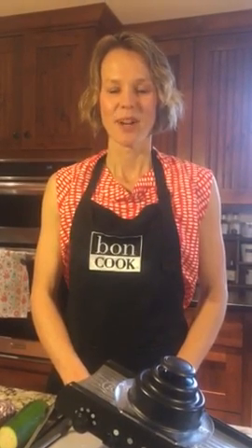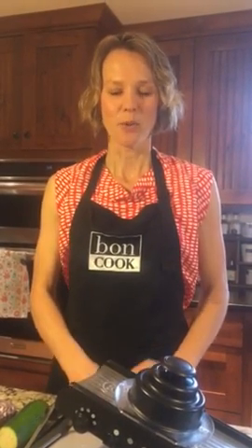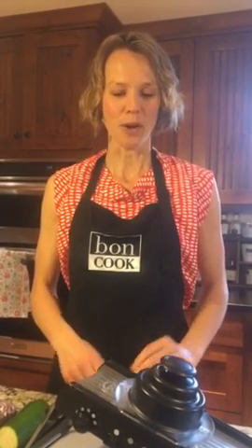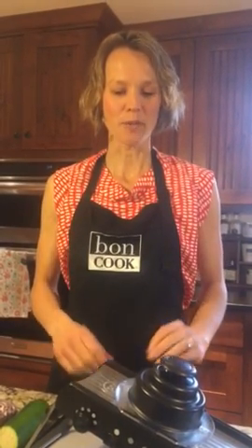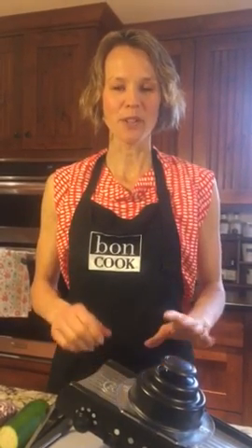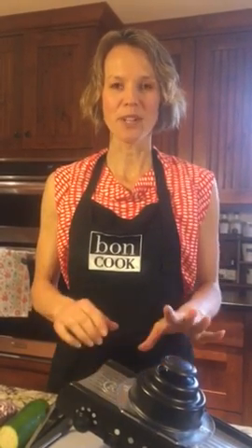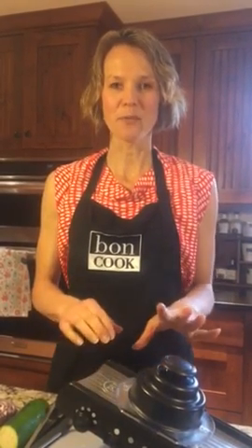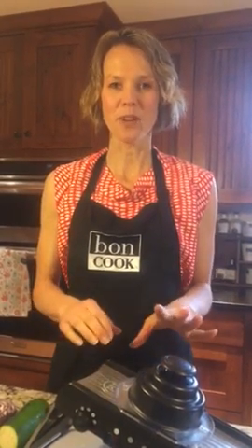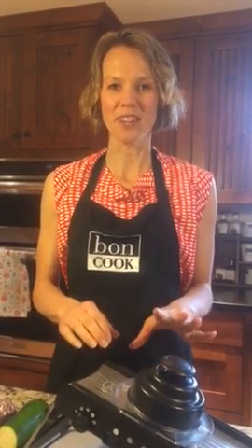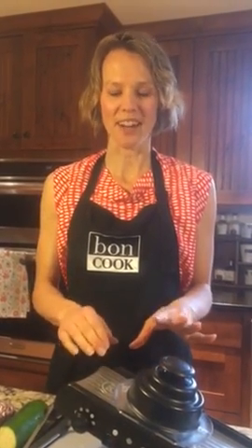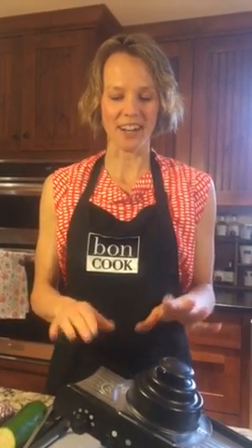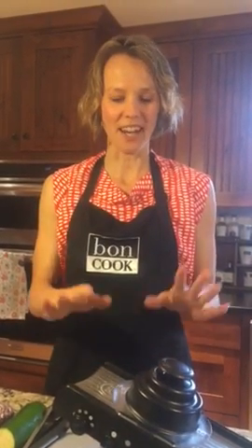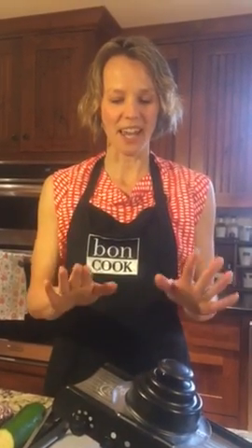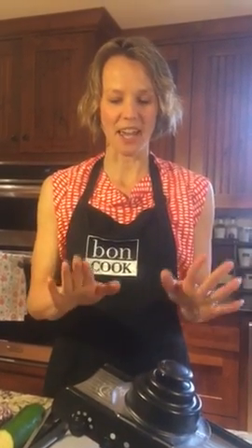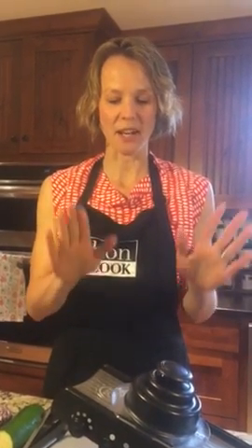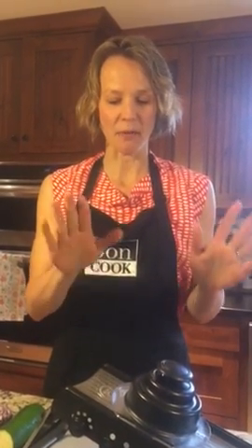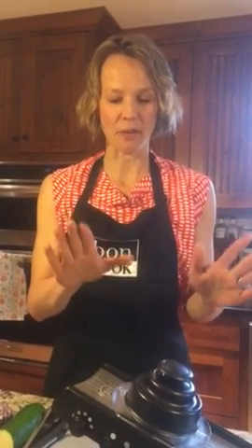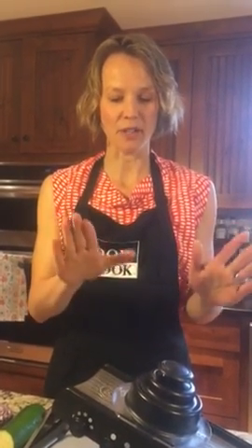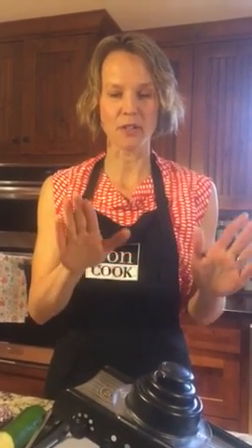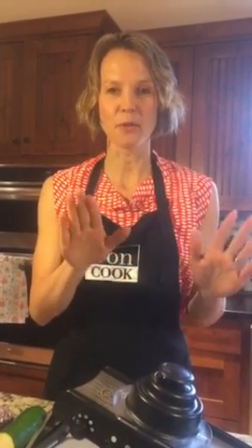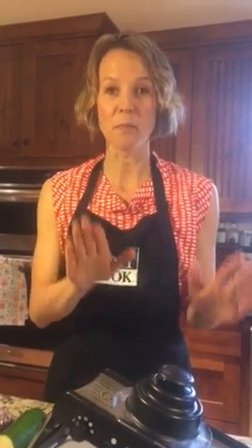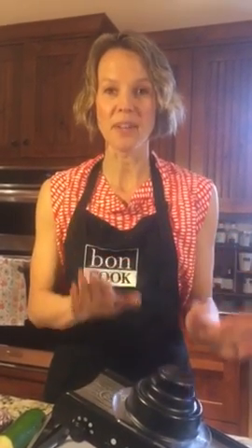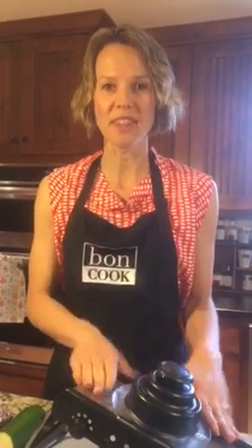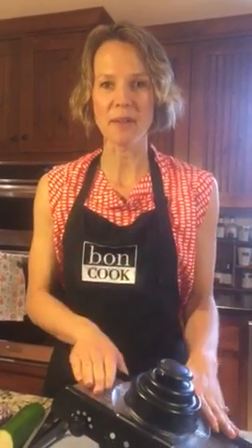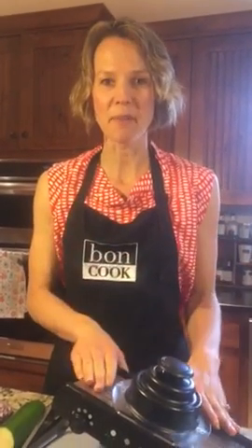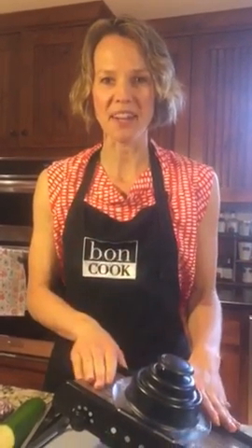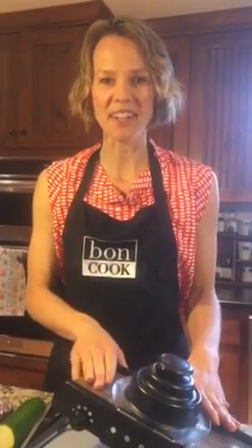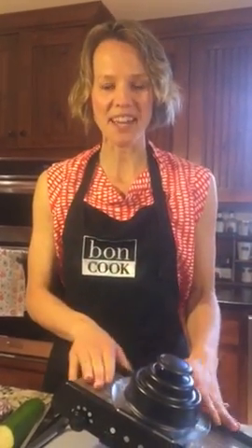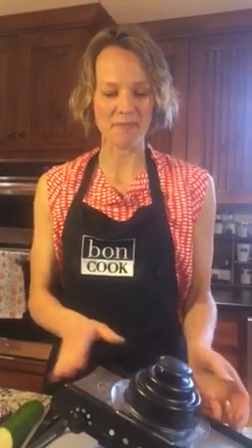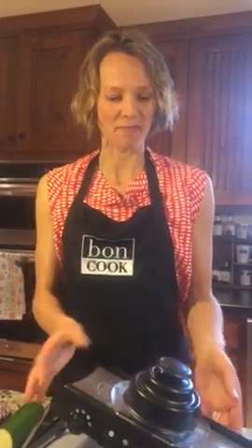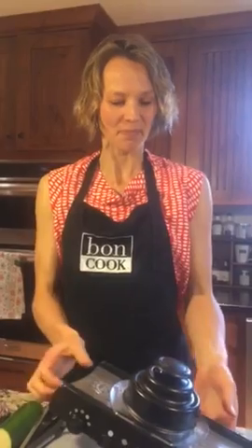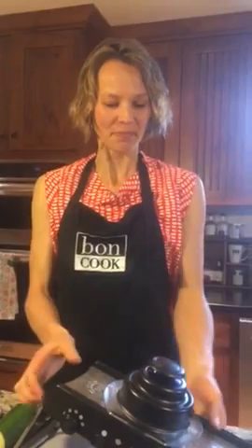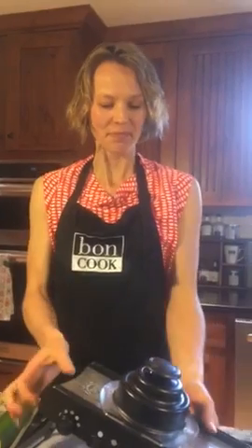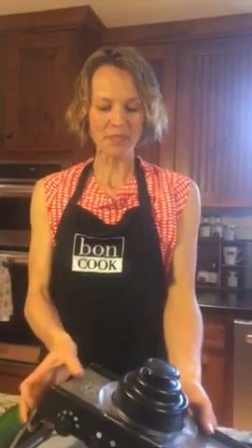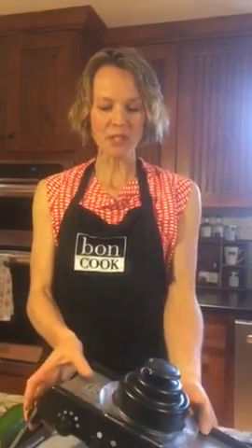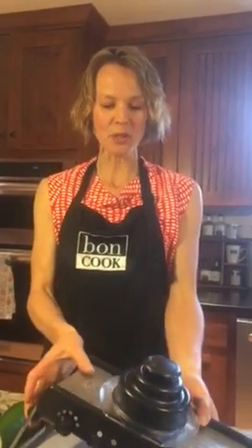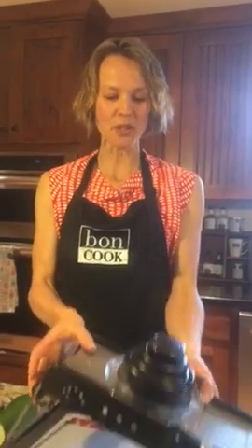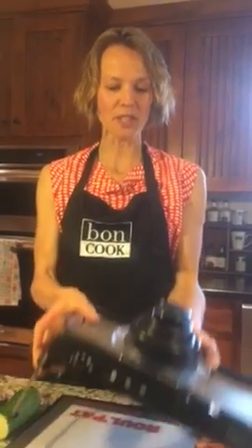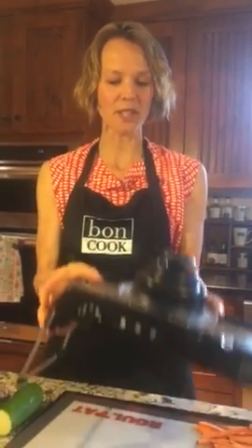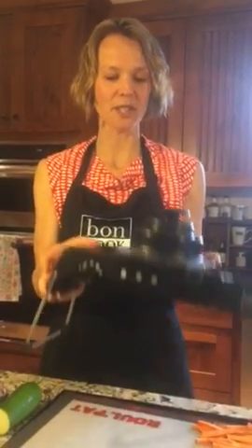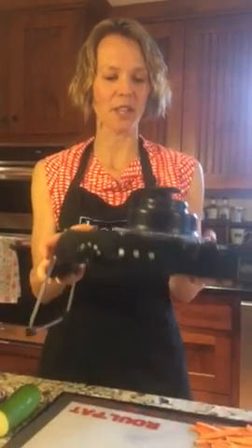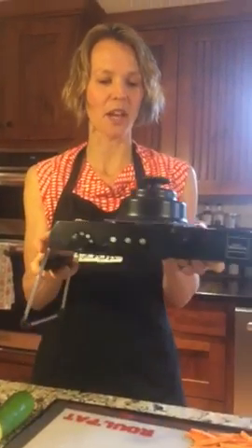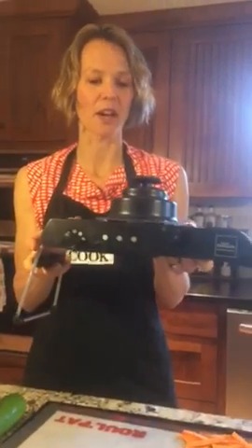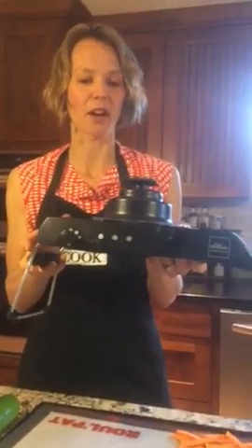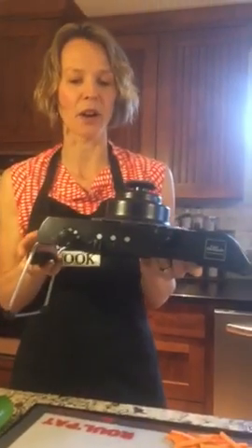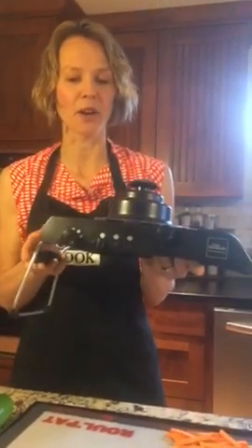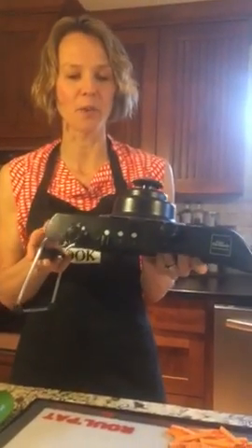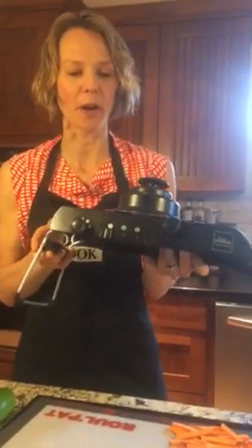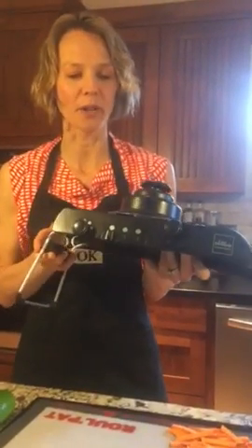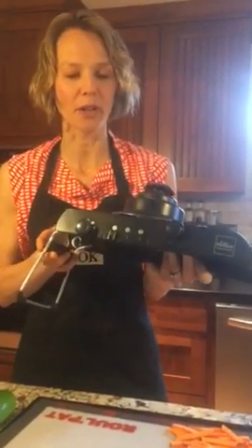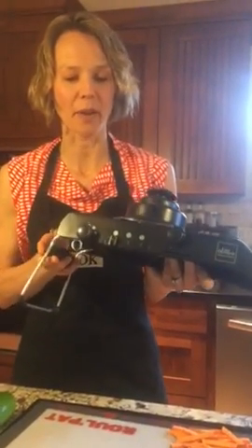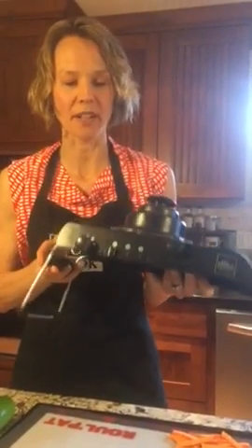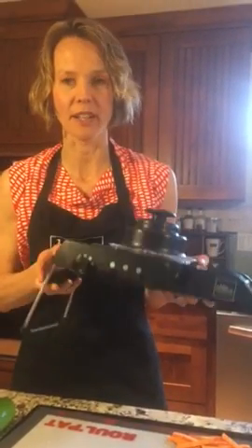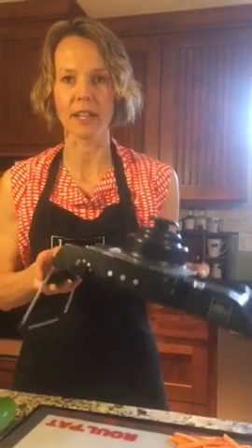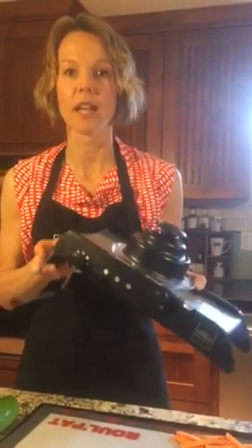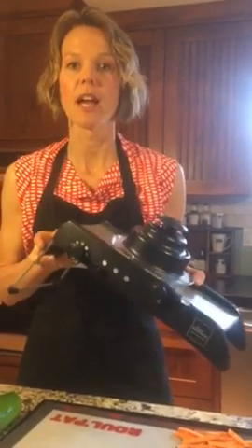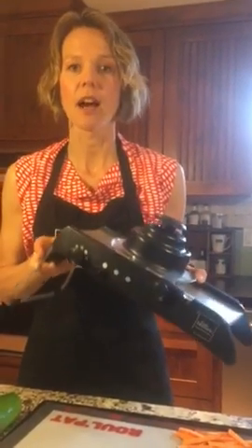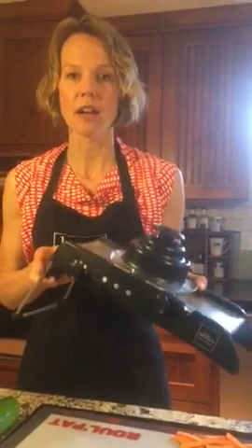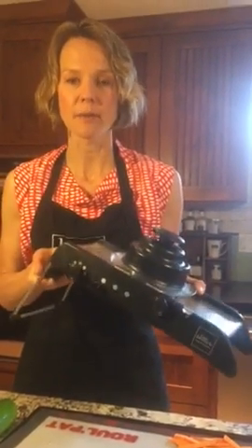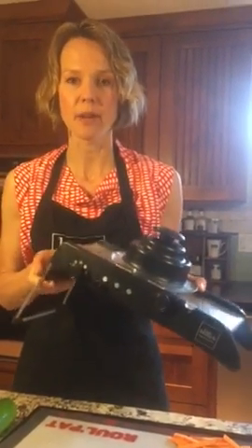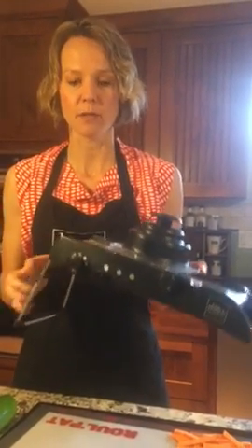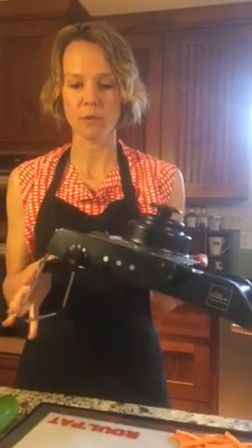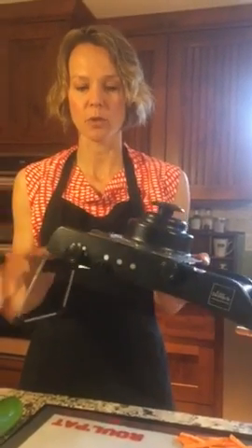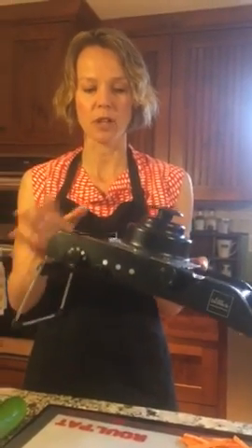Welcome to Cooking with Carrie, and I want you to meet the mandolin. This is our new Bondcook mandolin — an awesome, awesome tool.